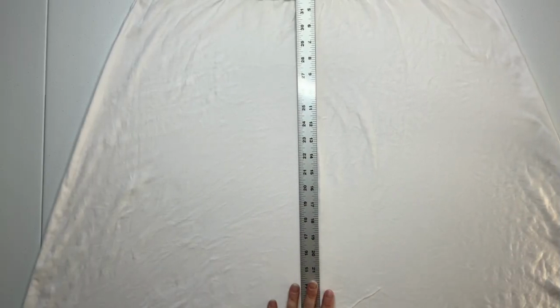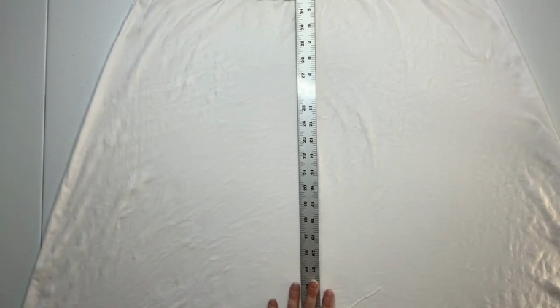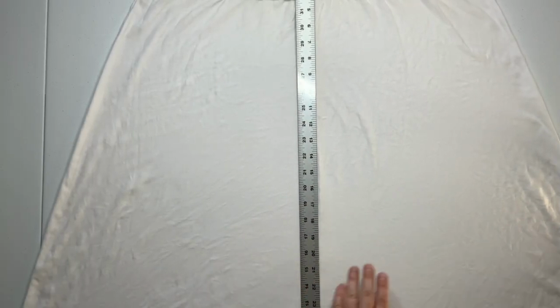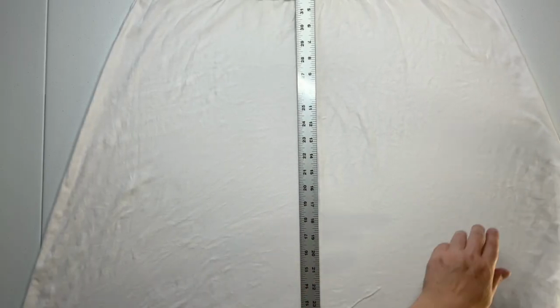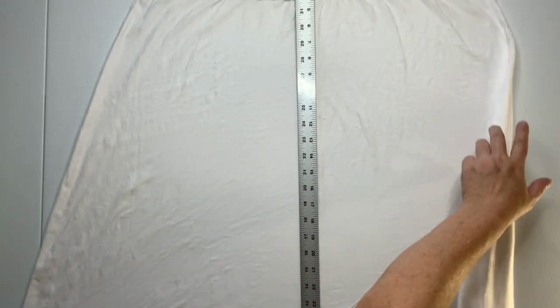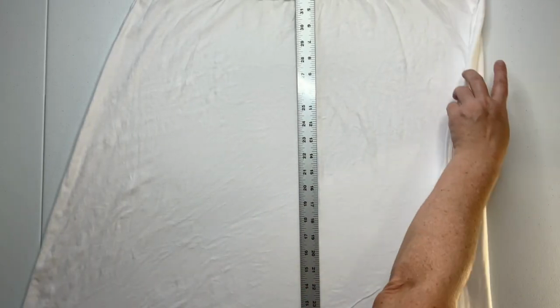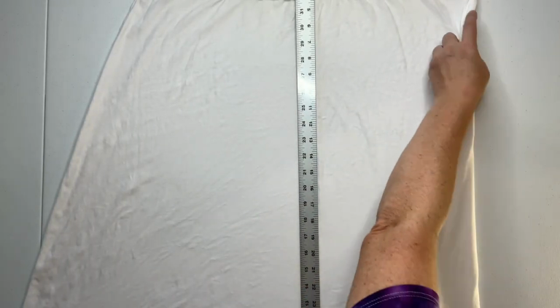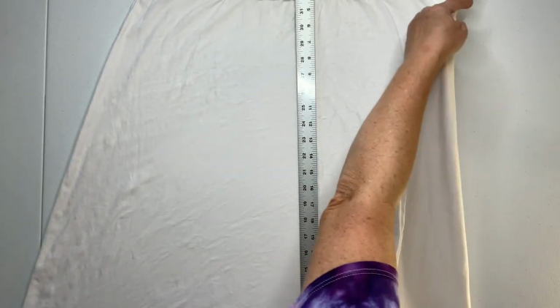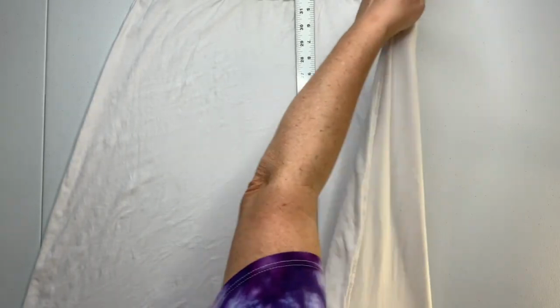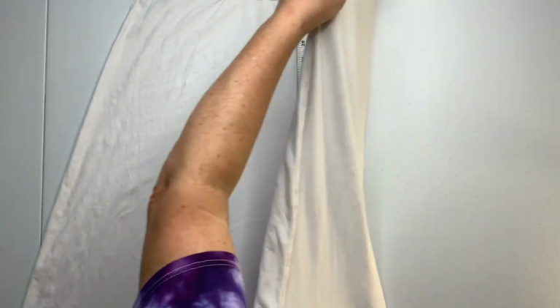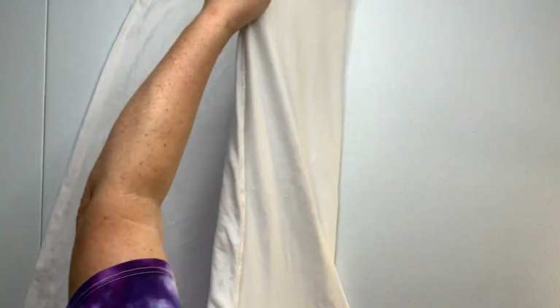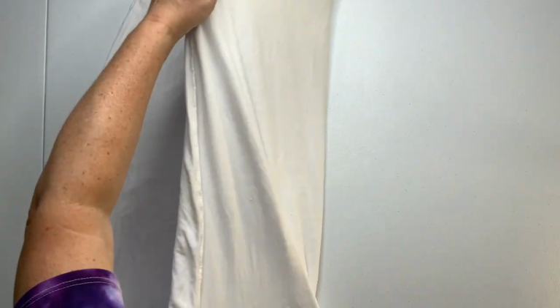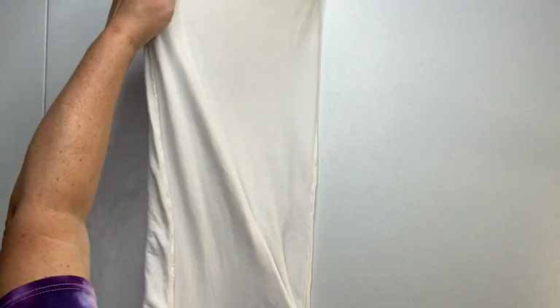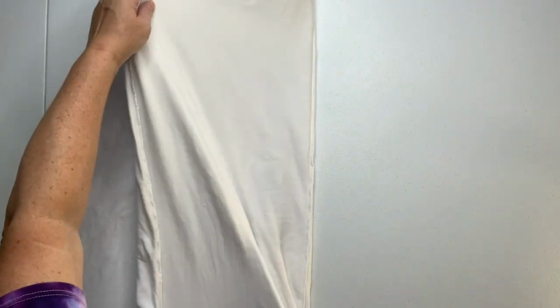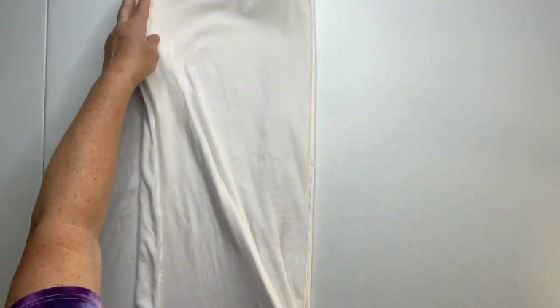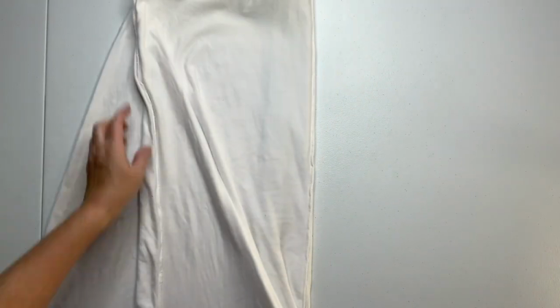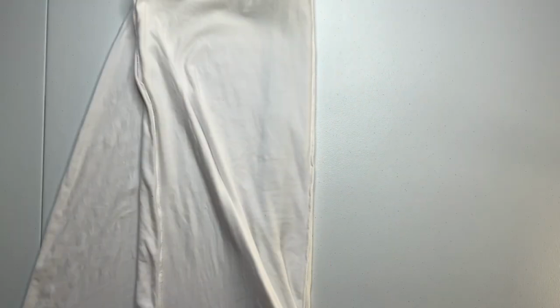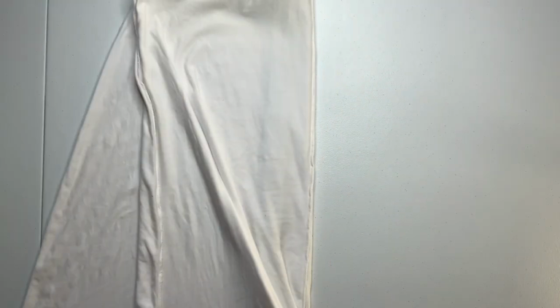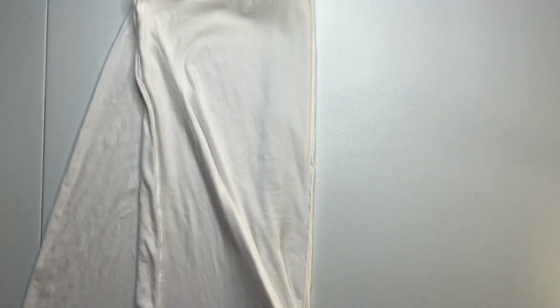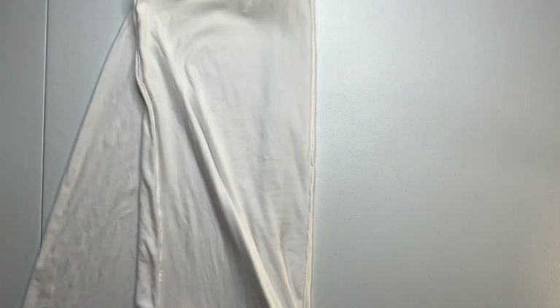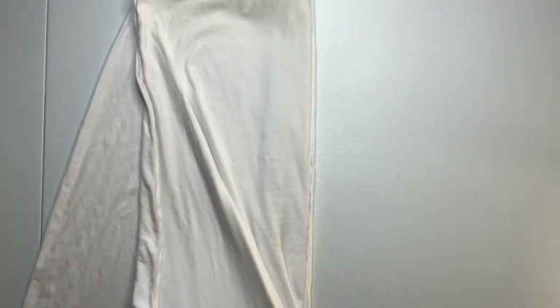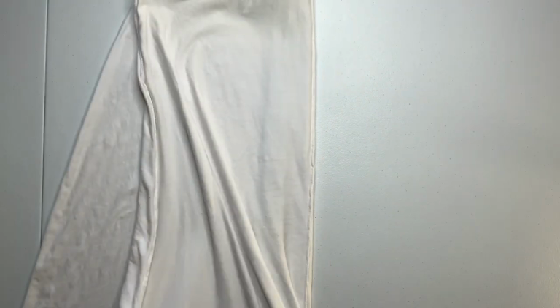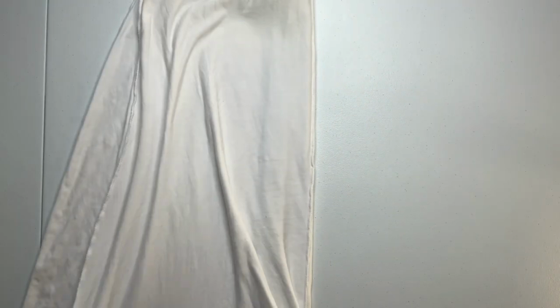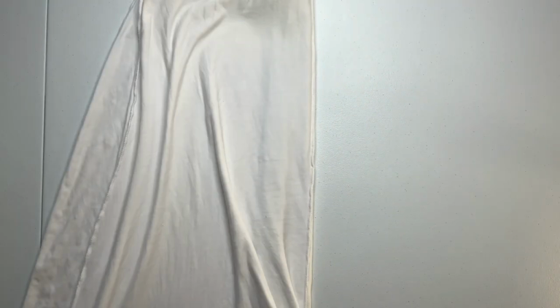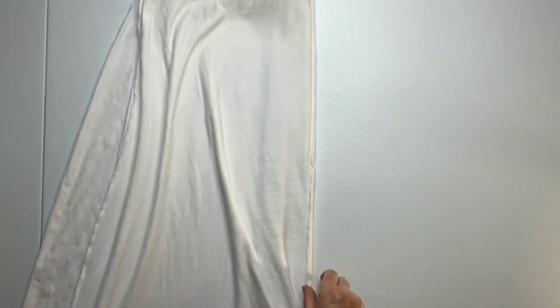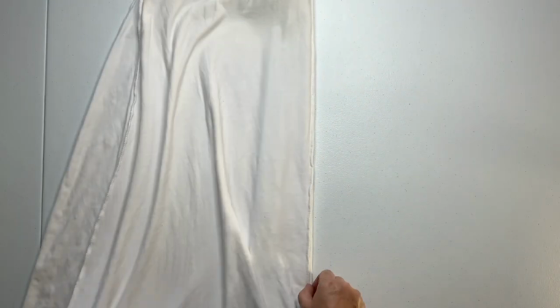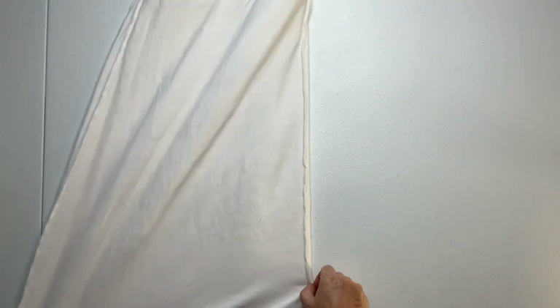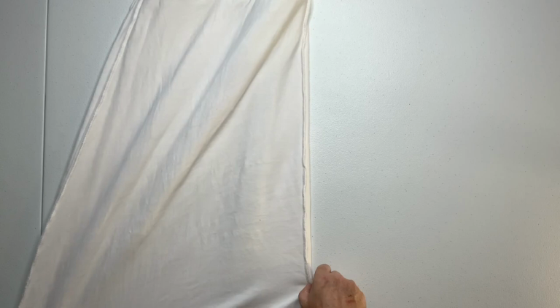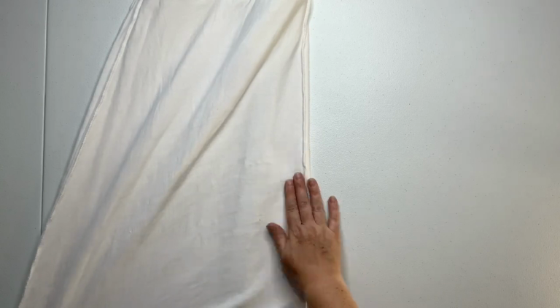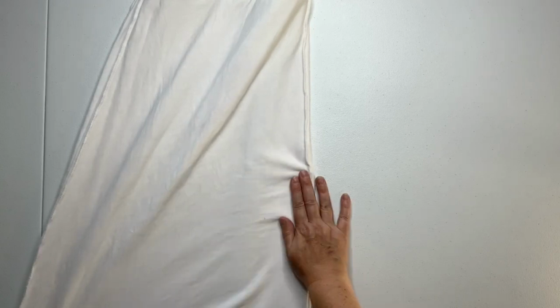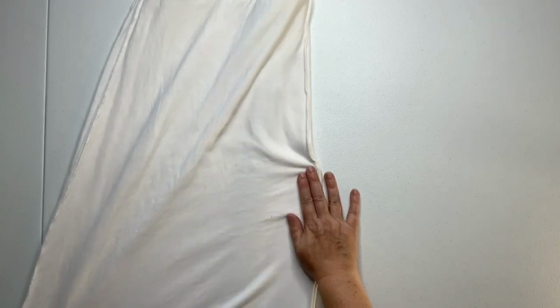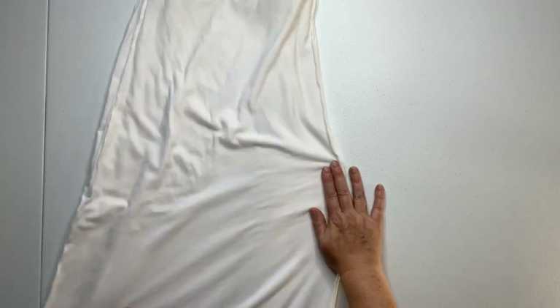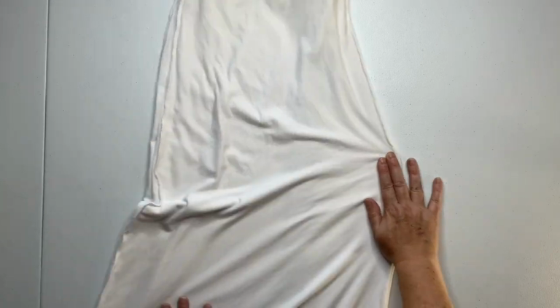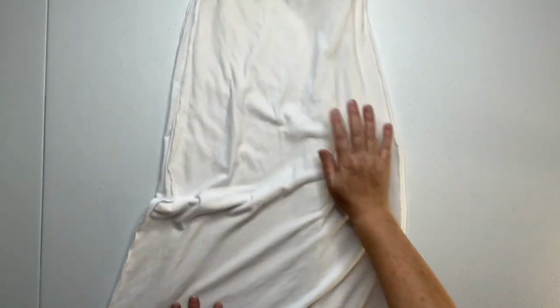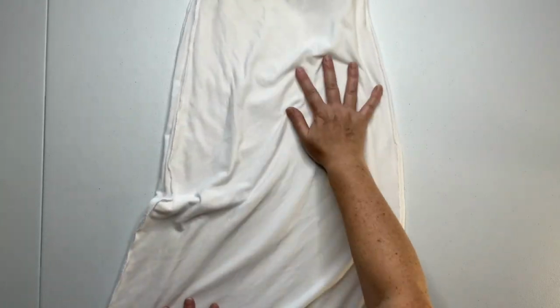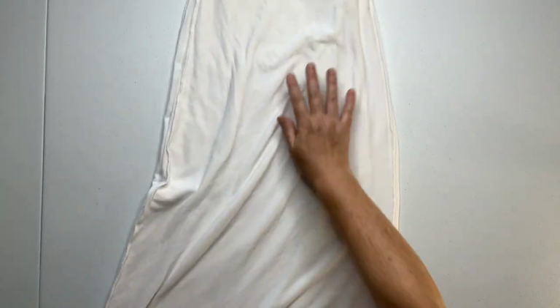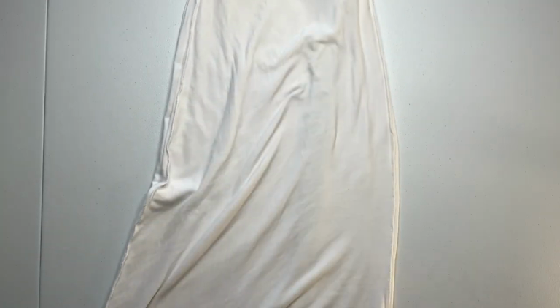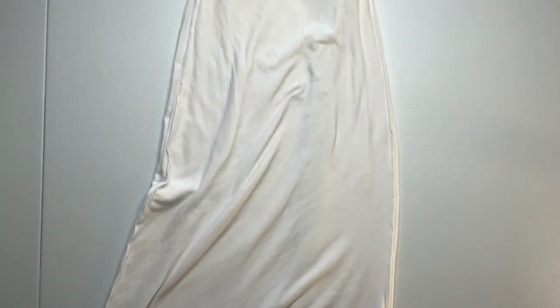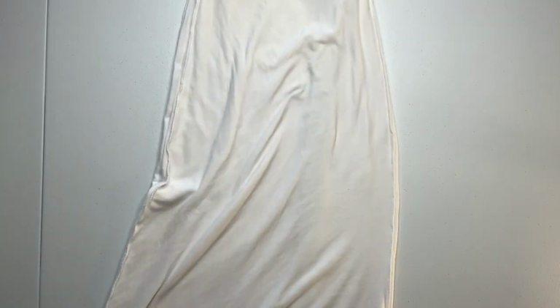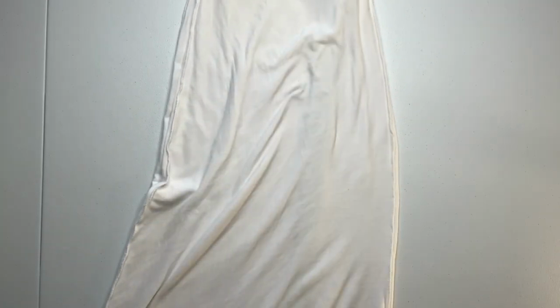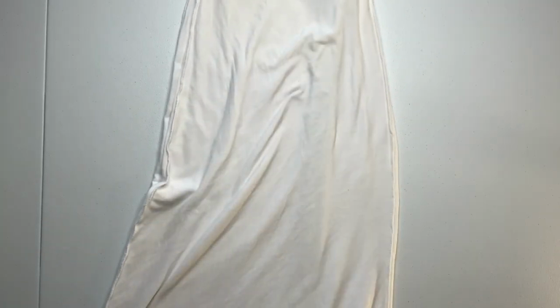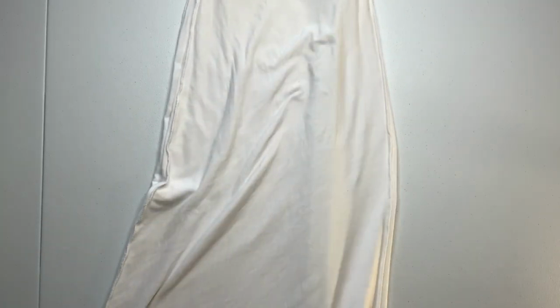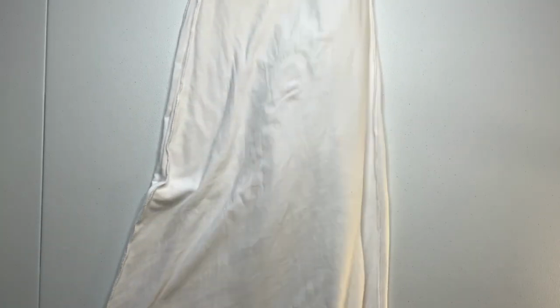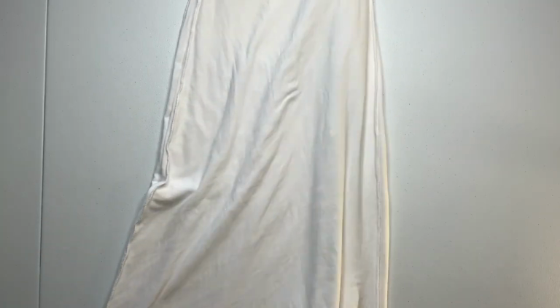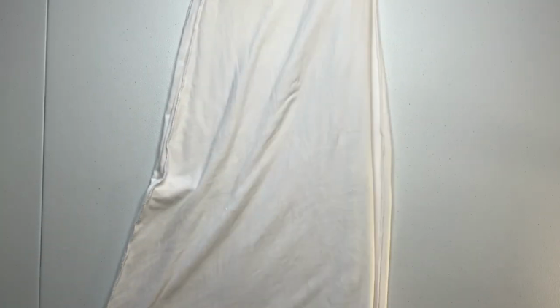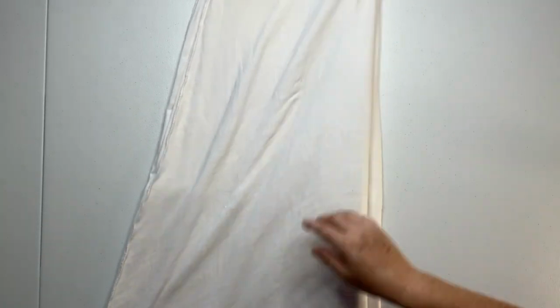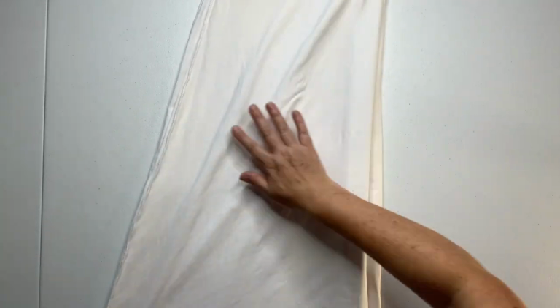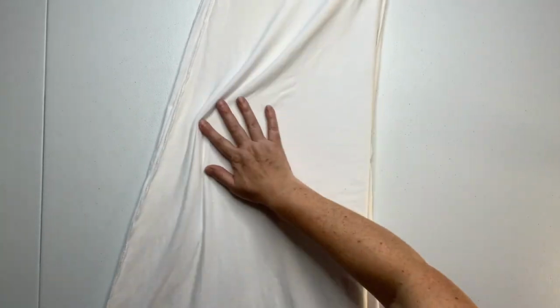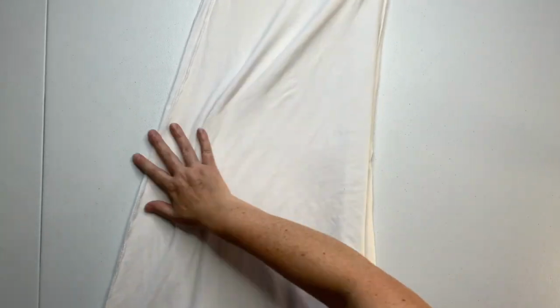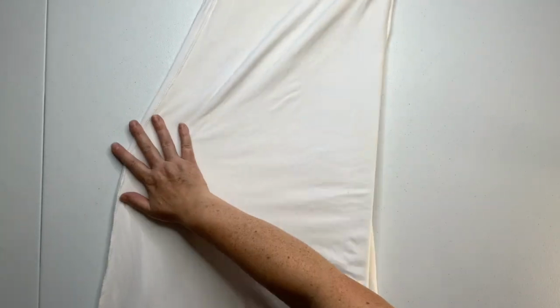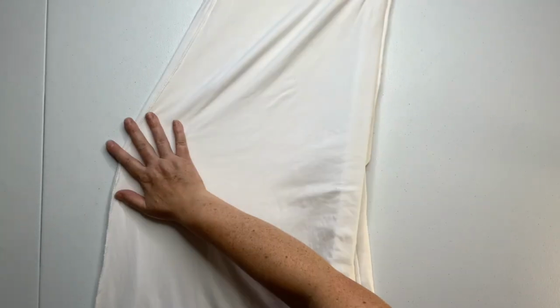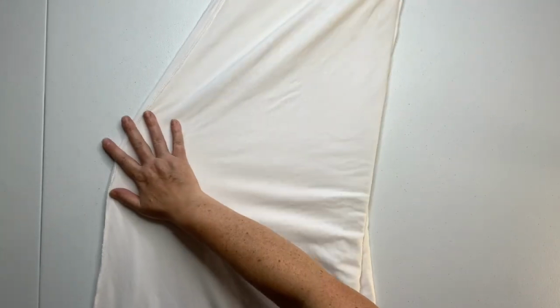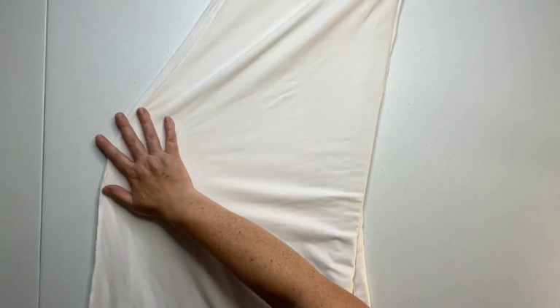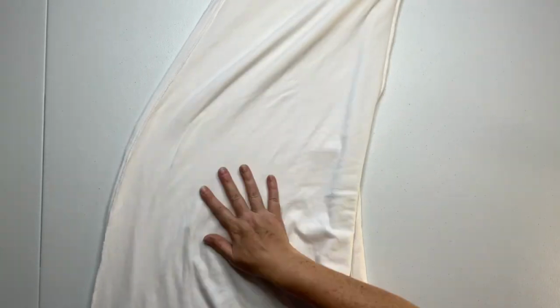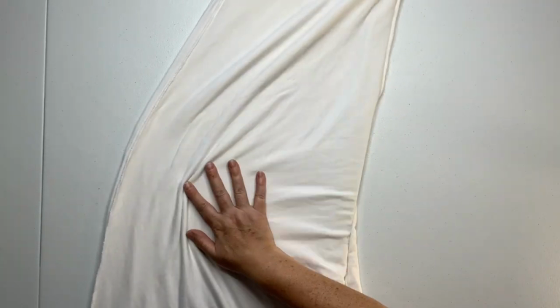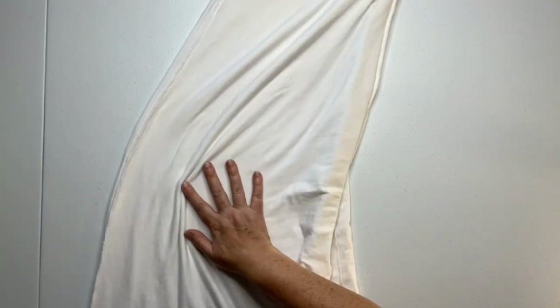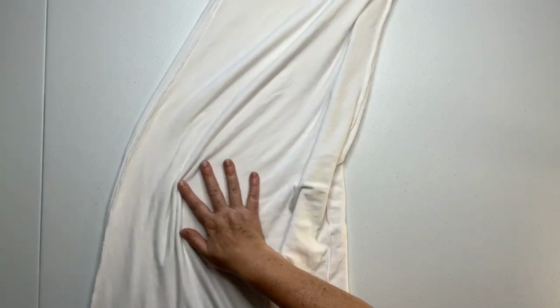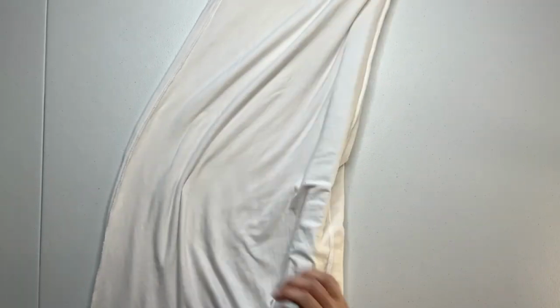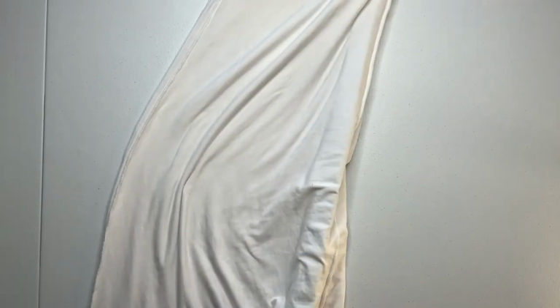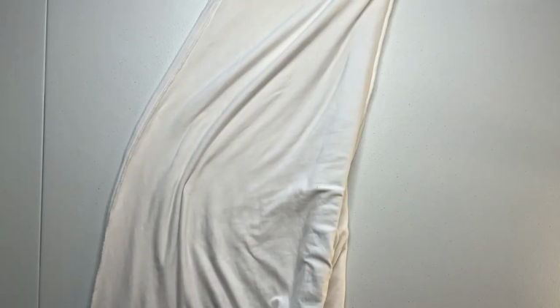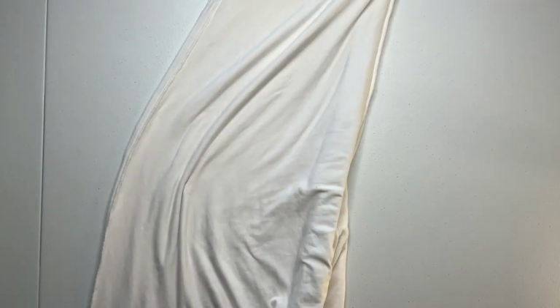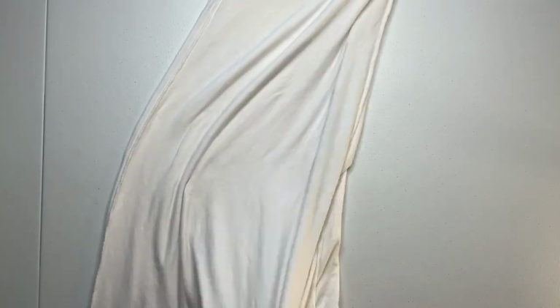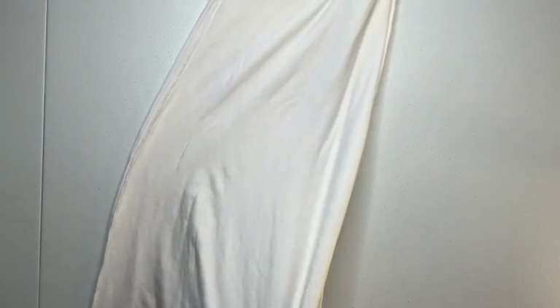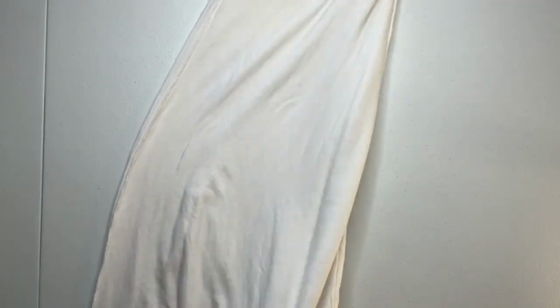You want to start by folding your skirt directly in half. I'm using the straight edge of my yardstick to help me get a nice clean fold.